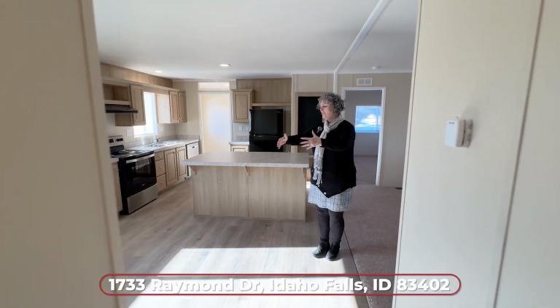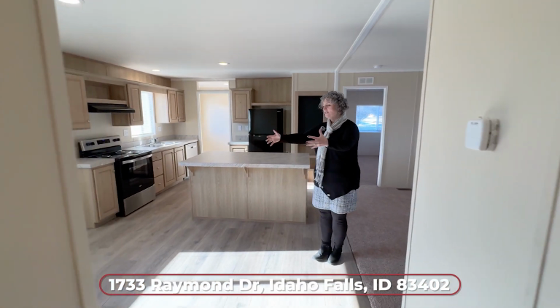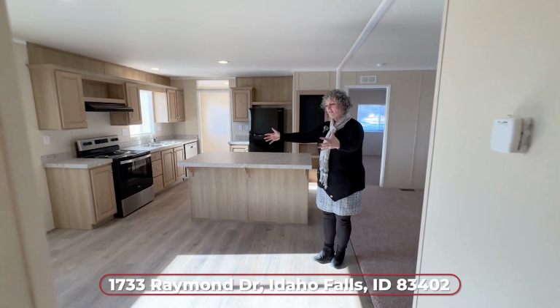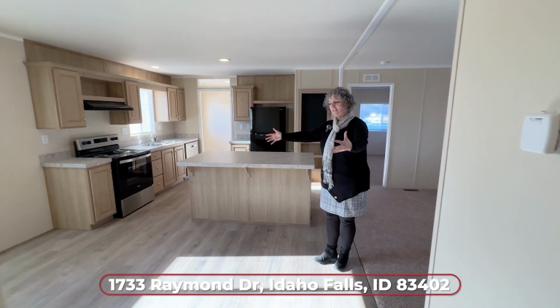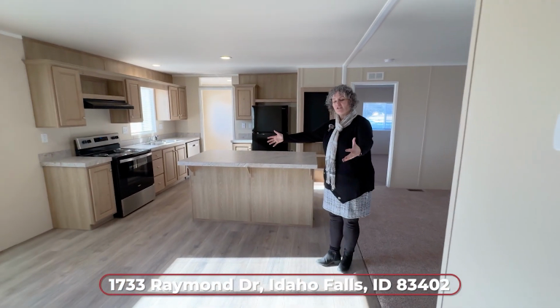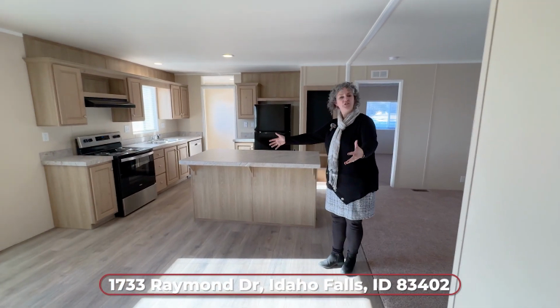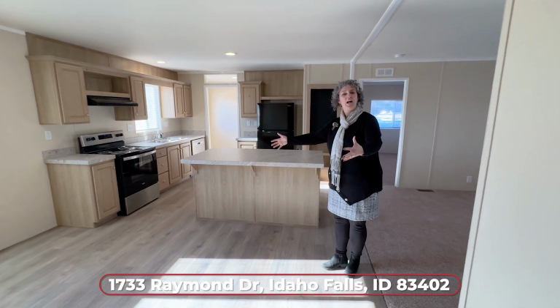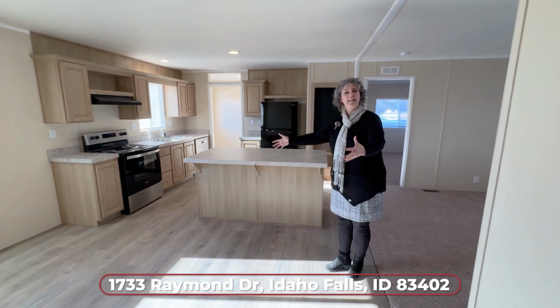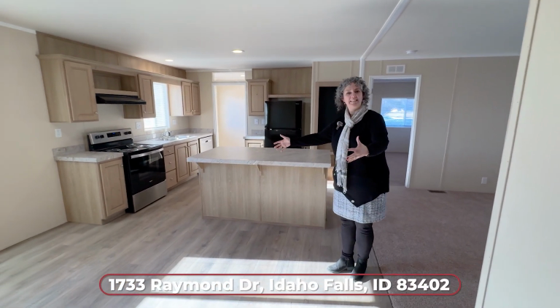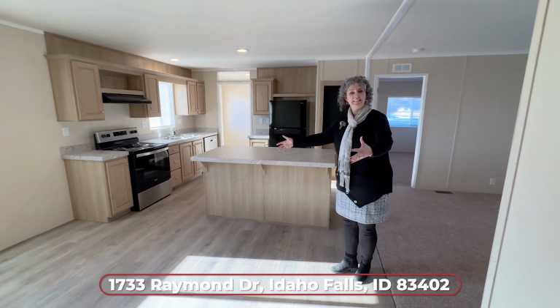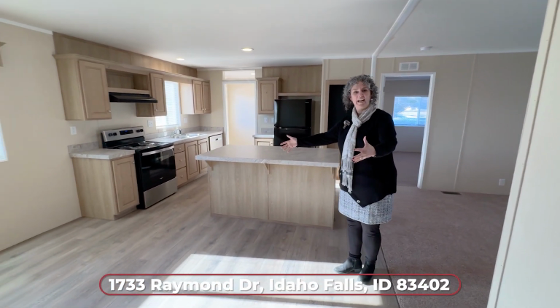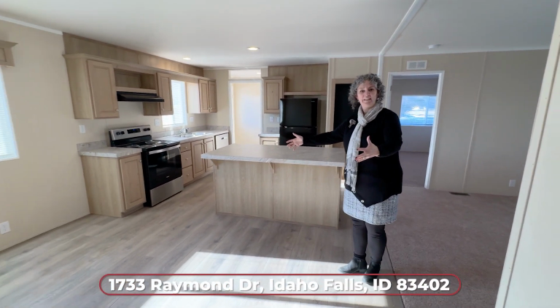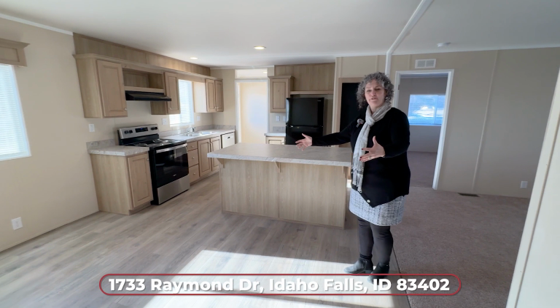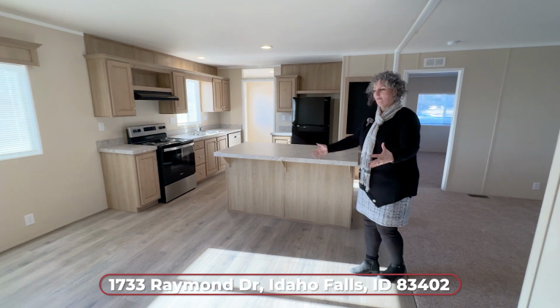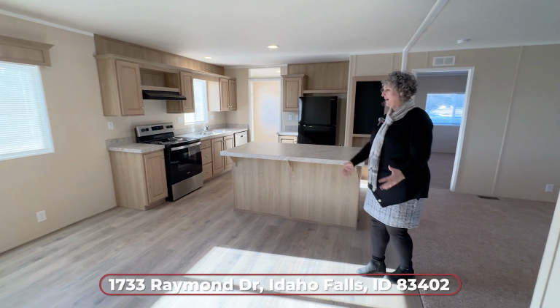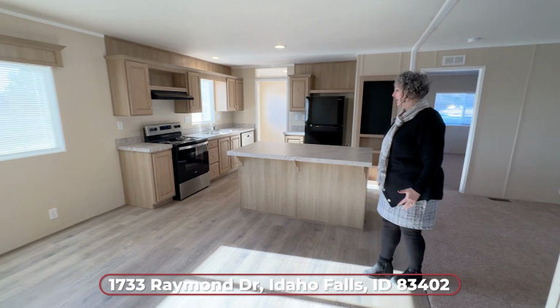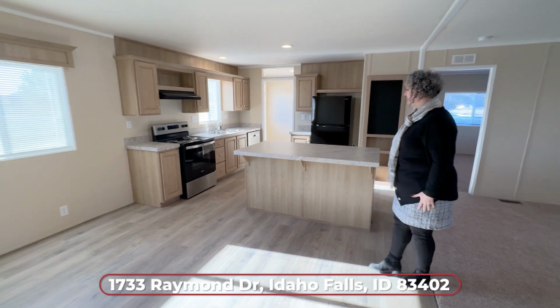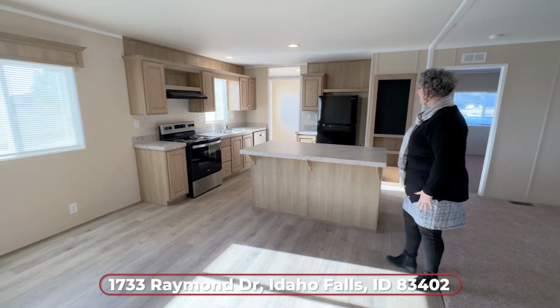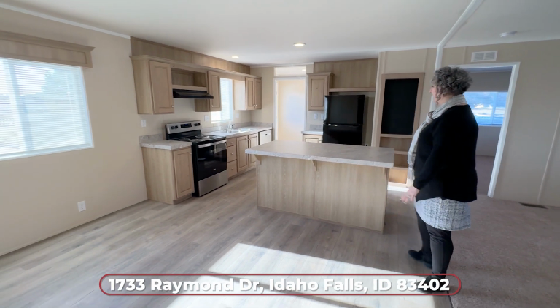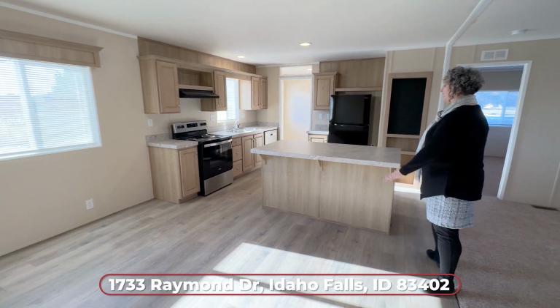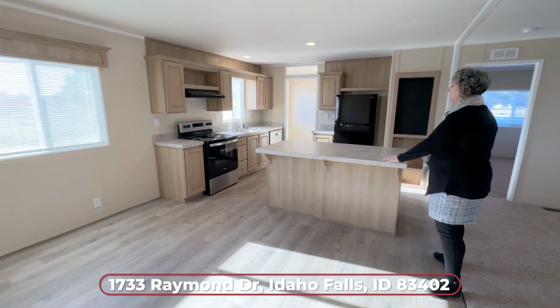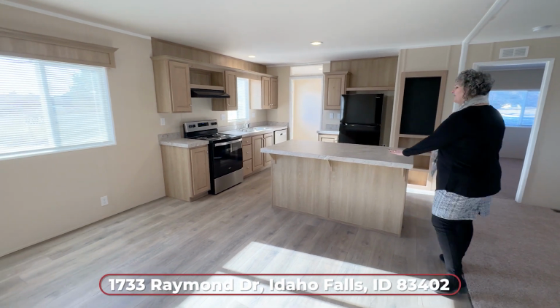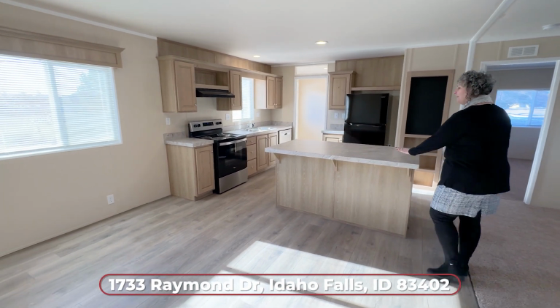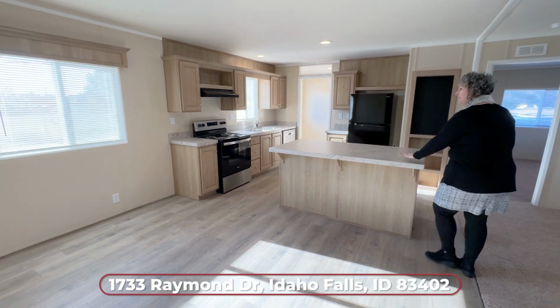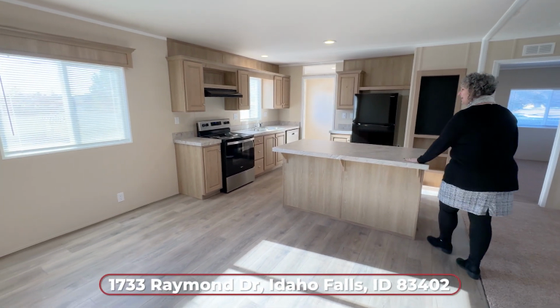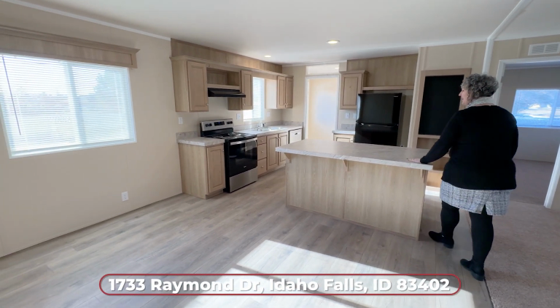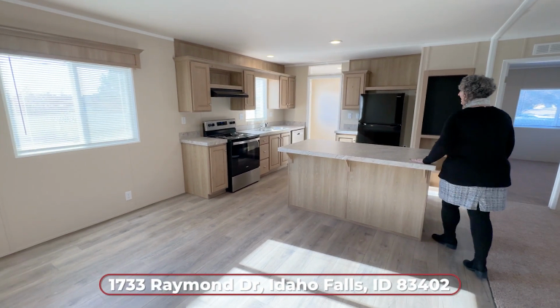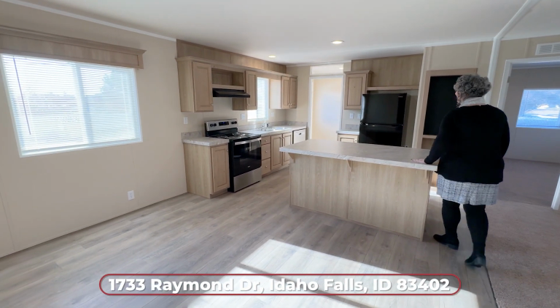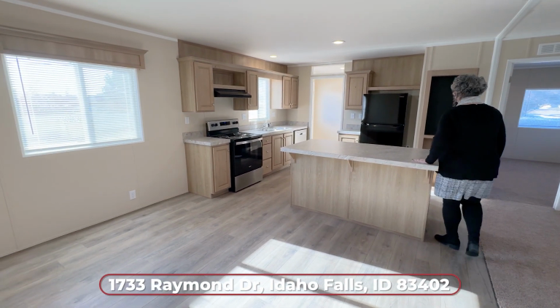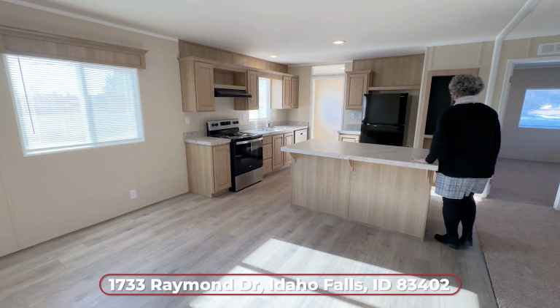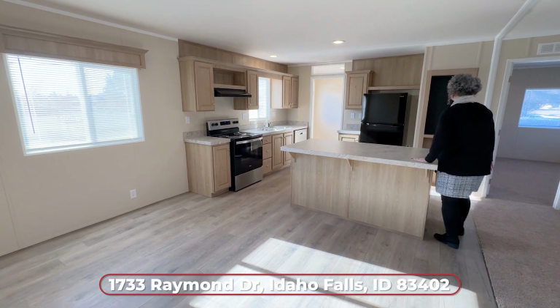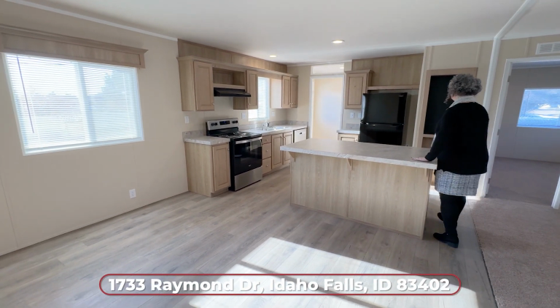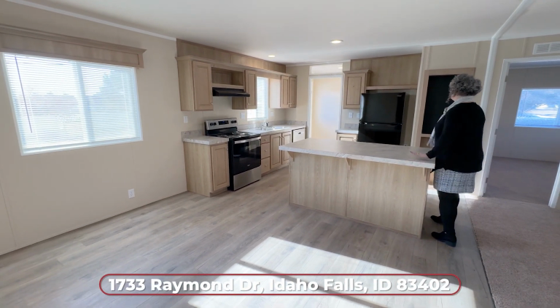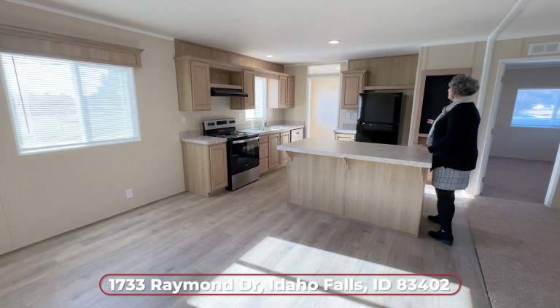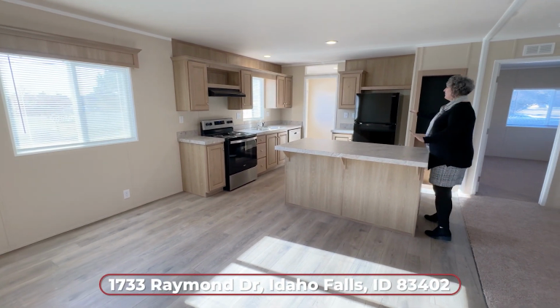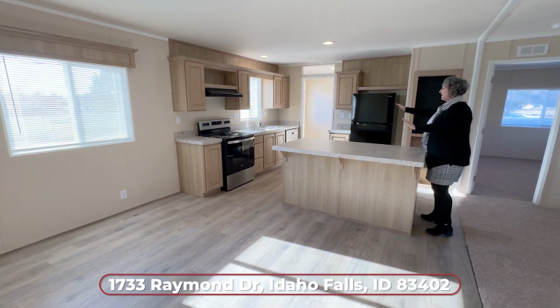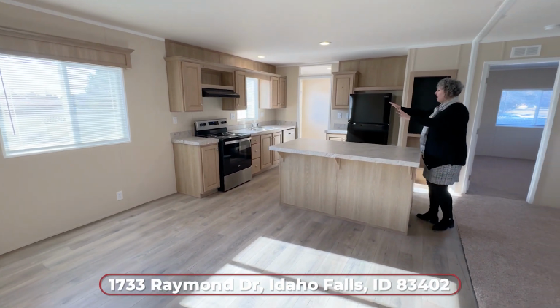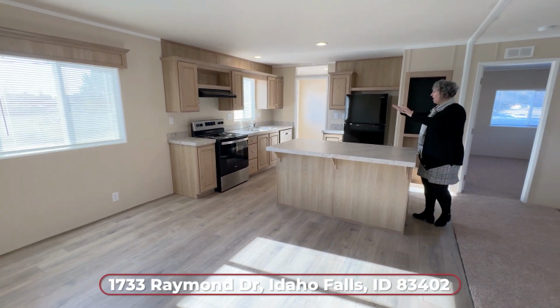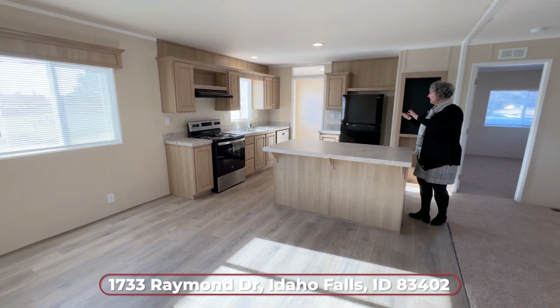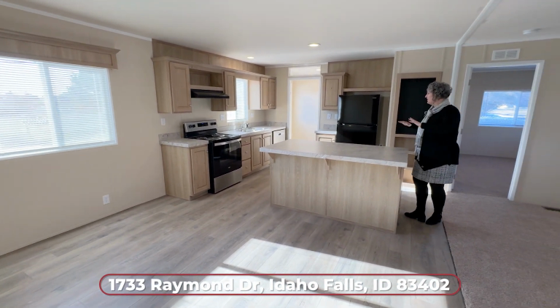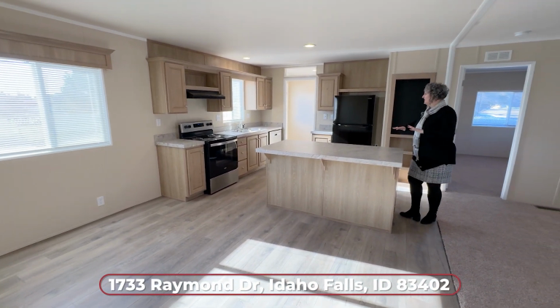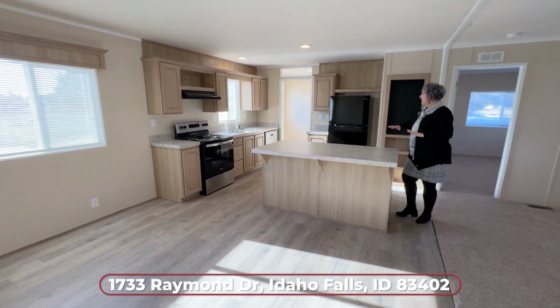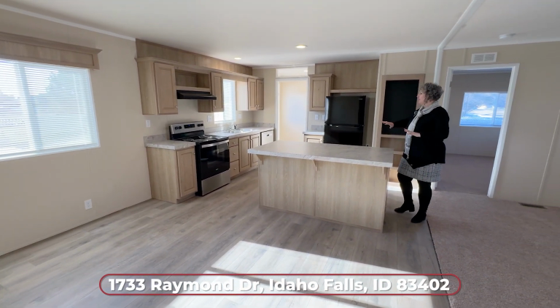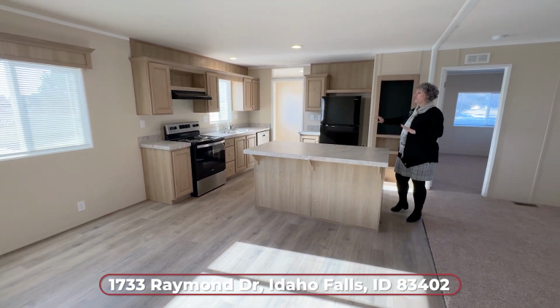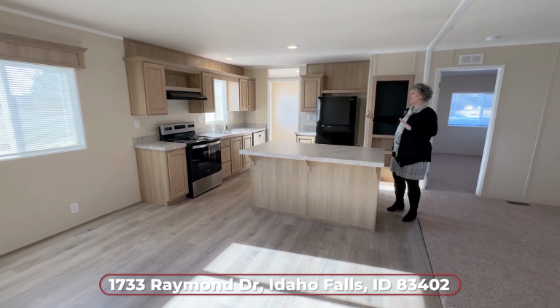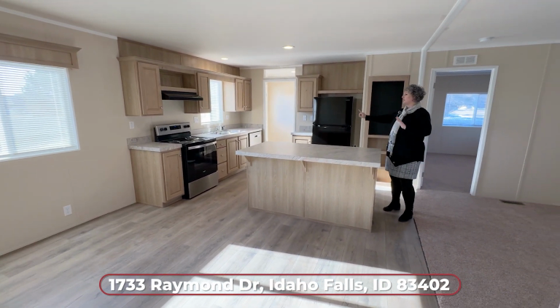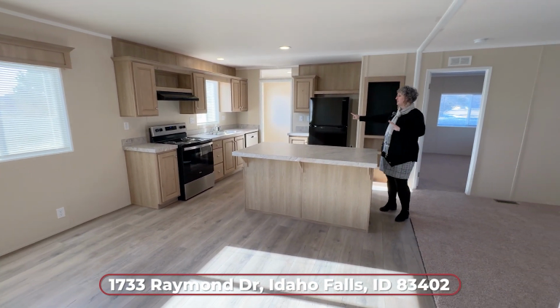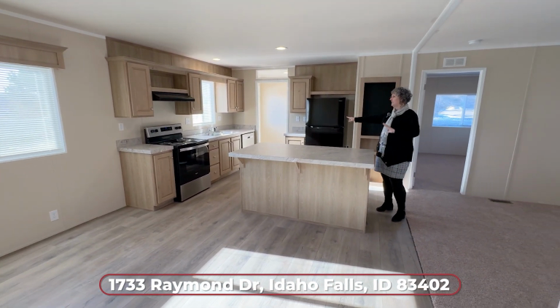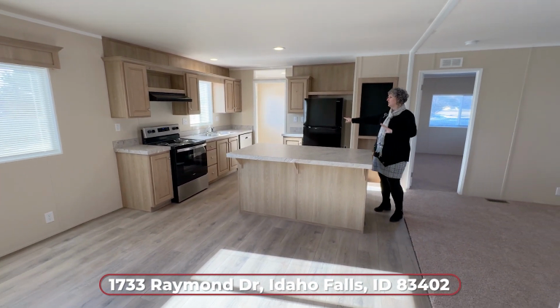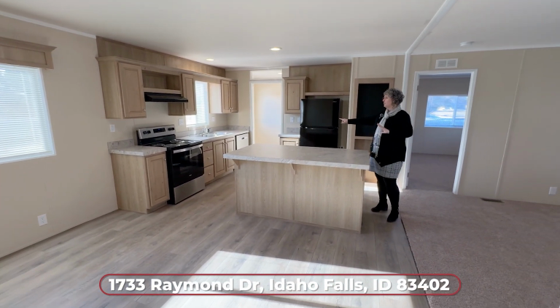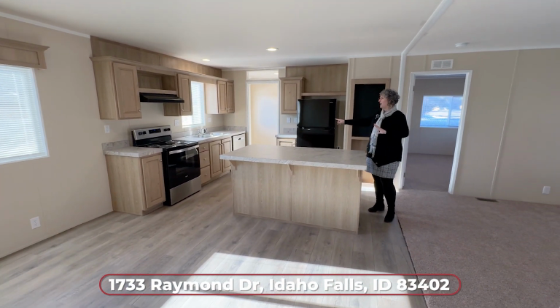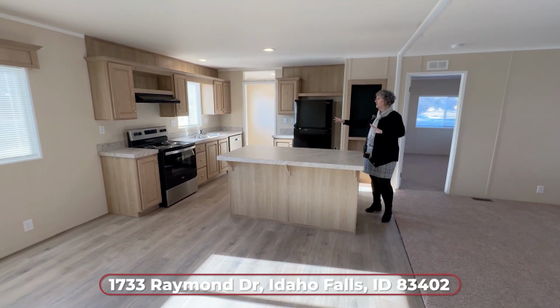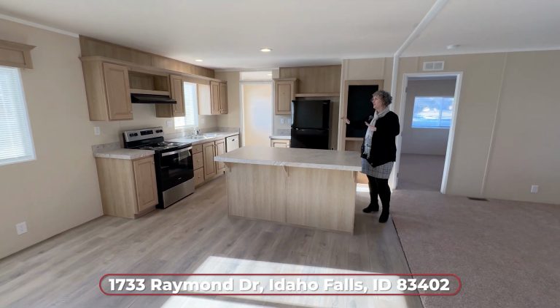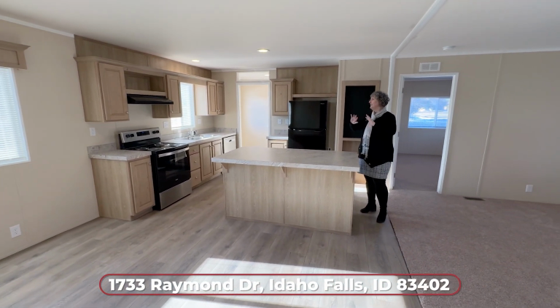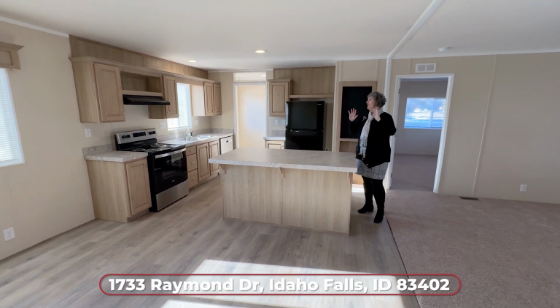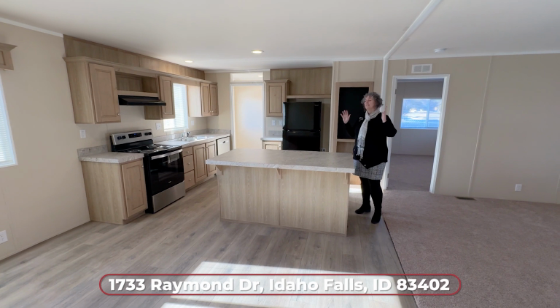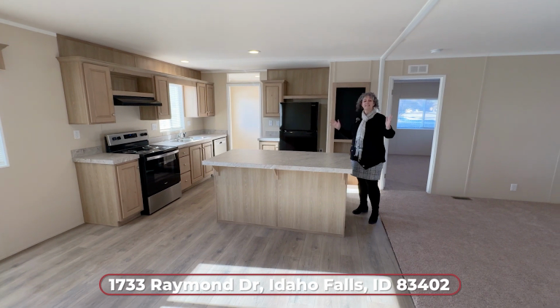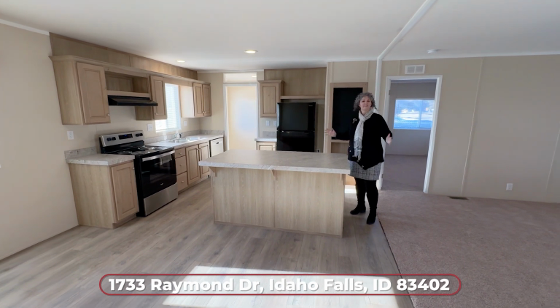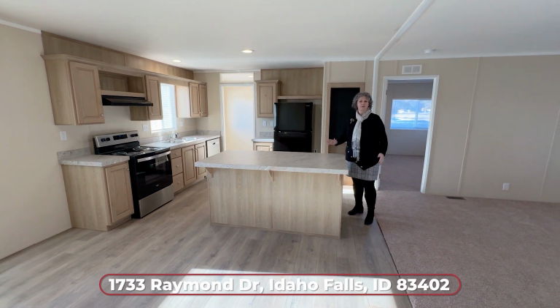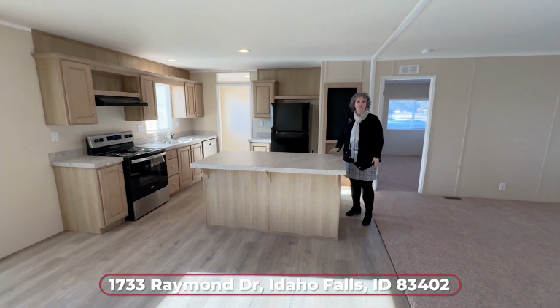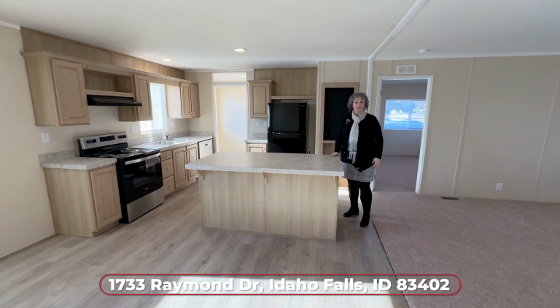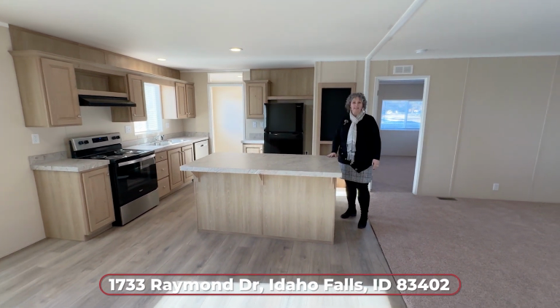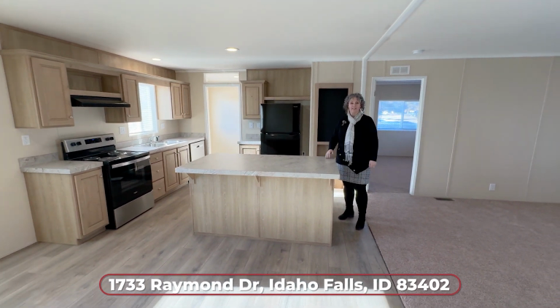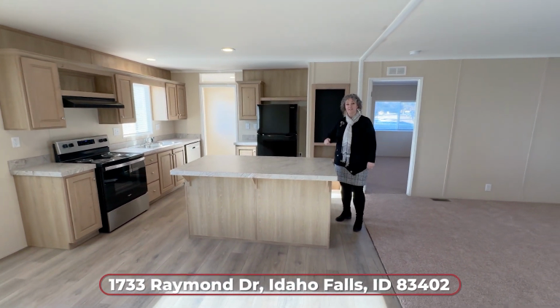Look at this giant dining room — I love it. I love the big island. You've got all of this space and your dishwasher. This is a great kitchen.